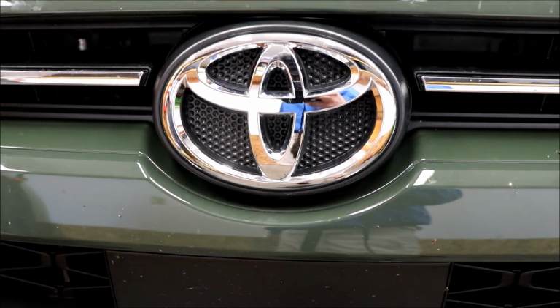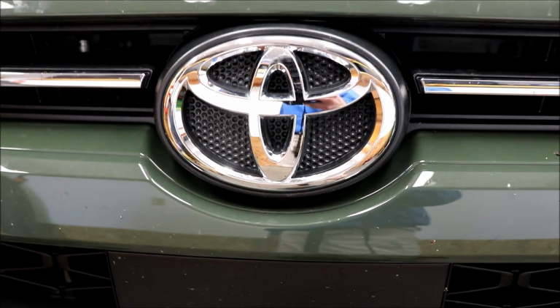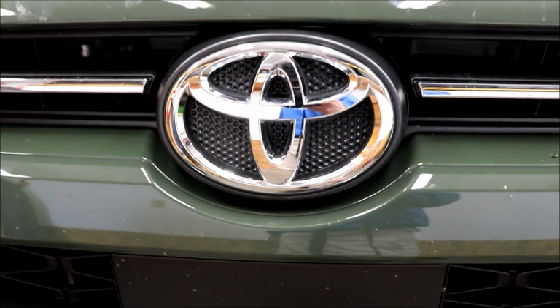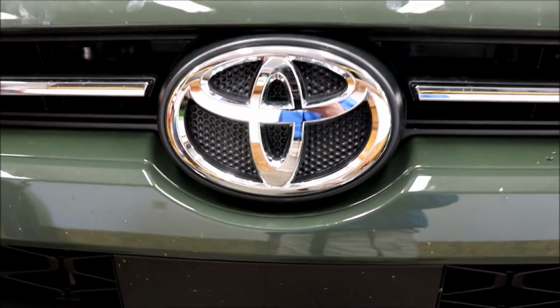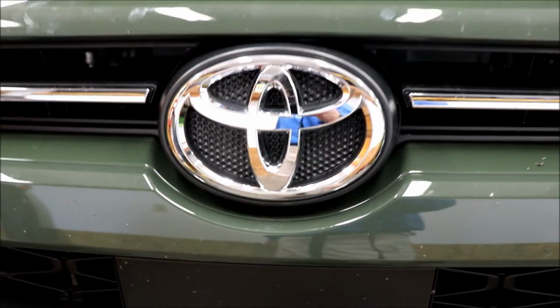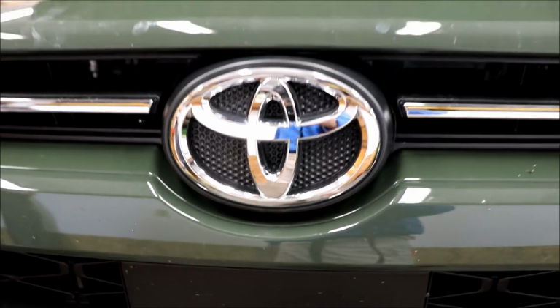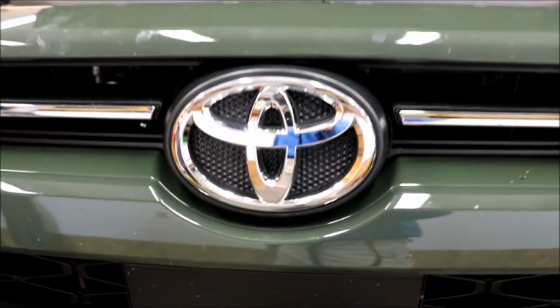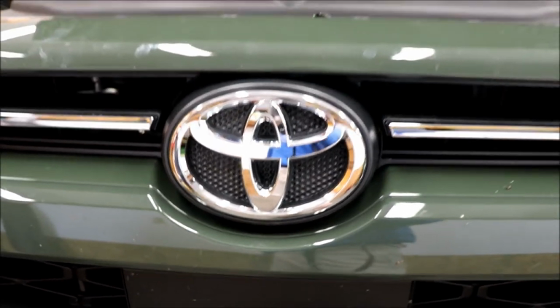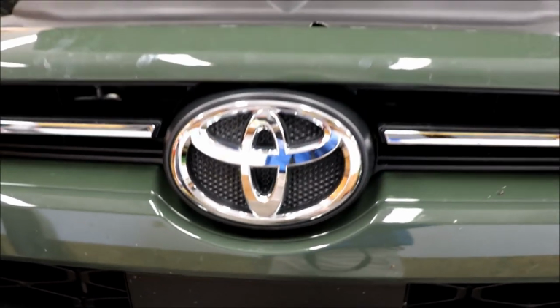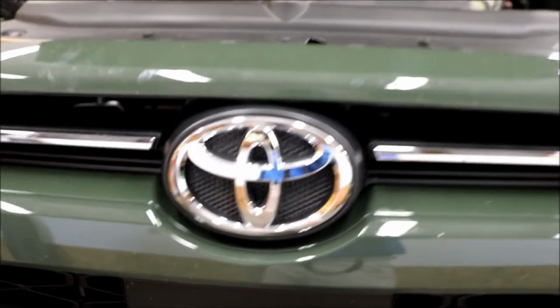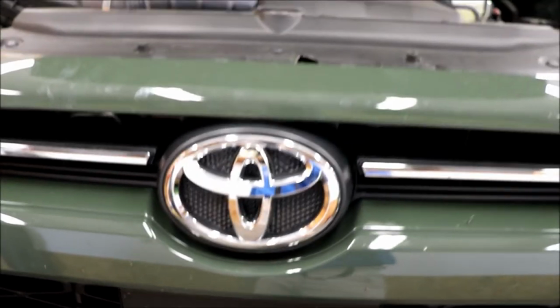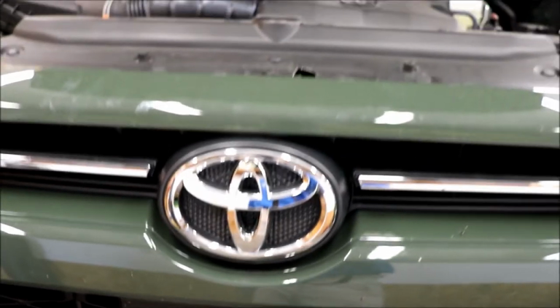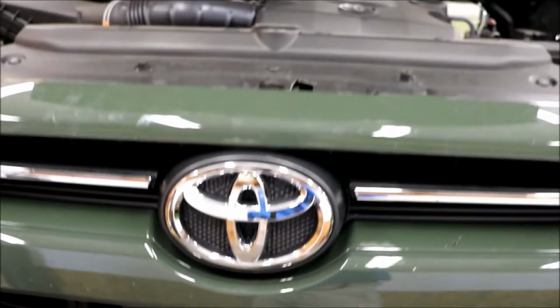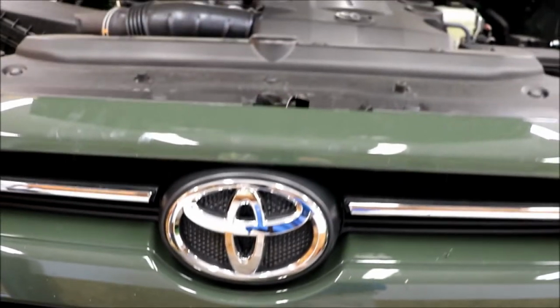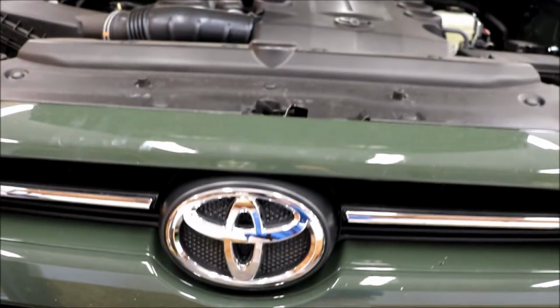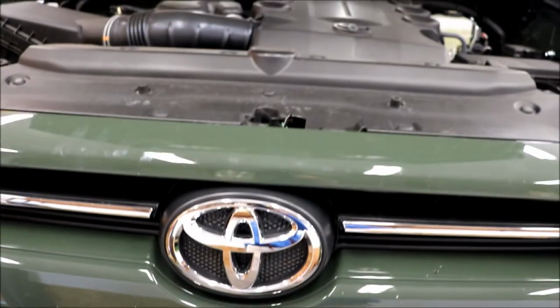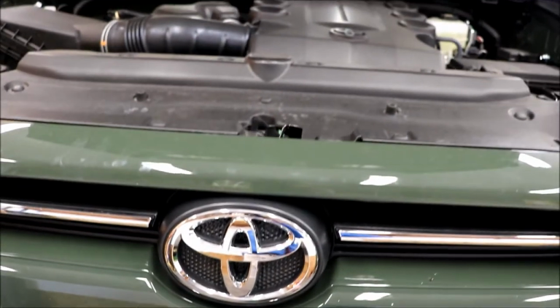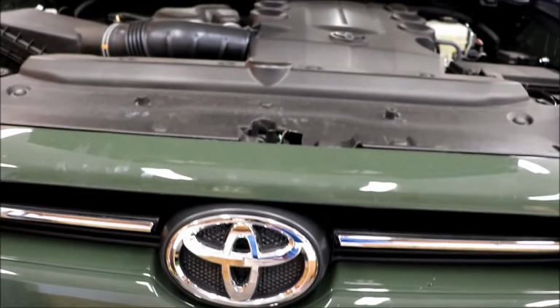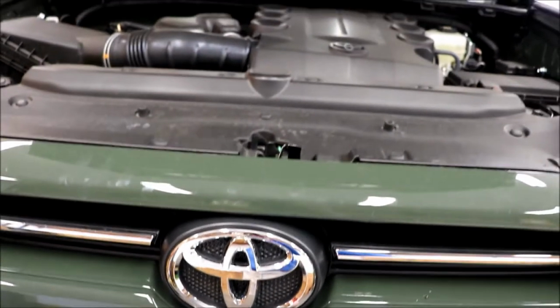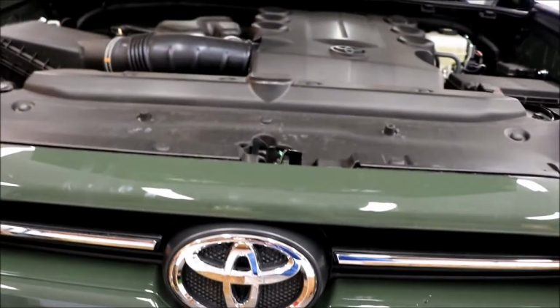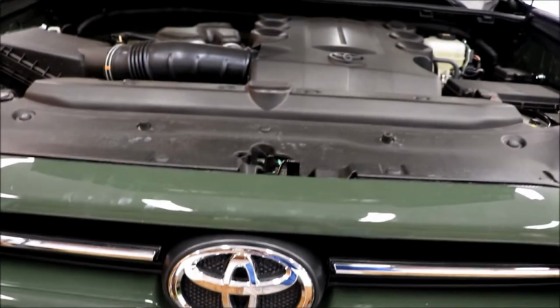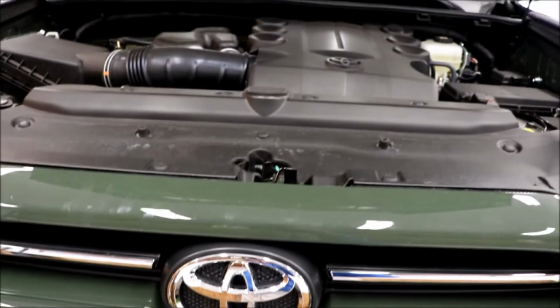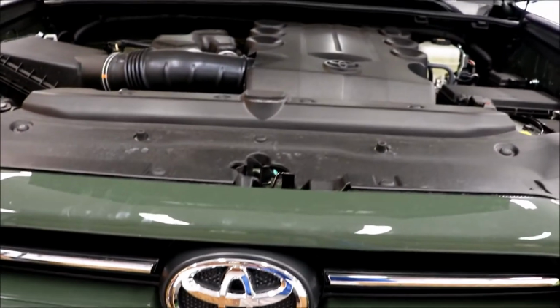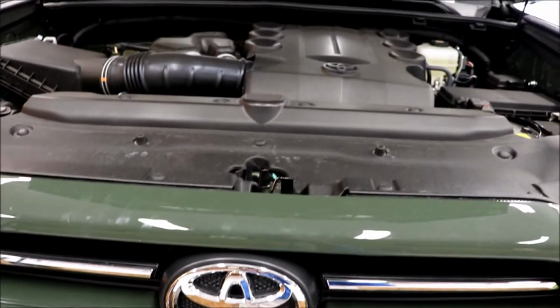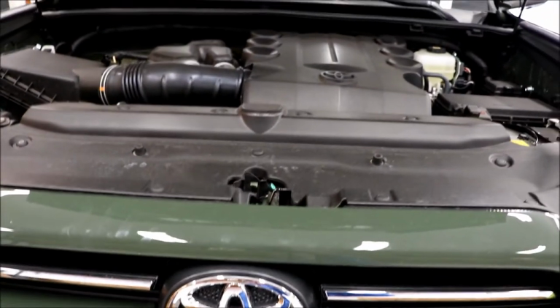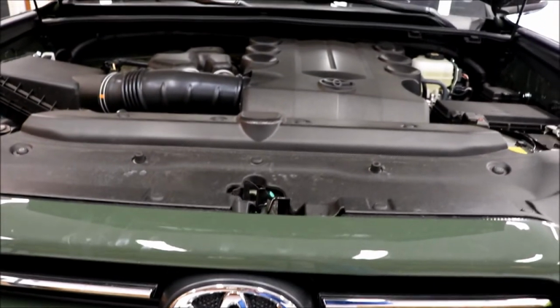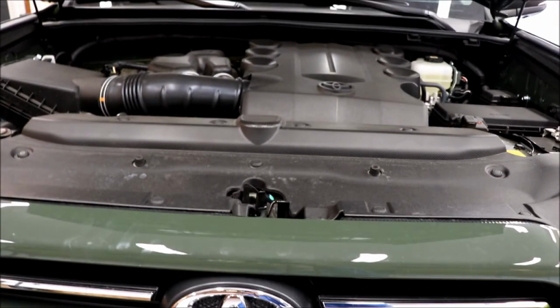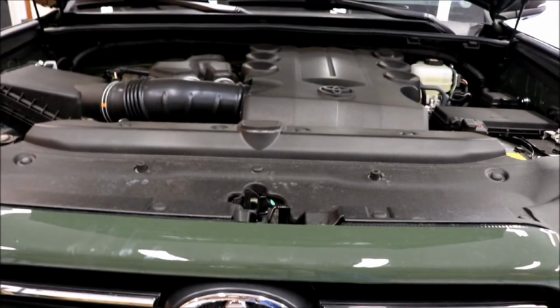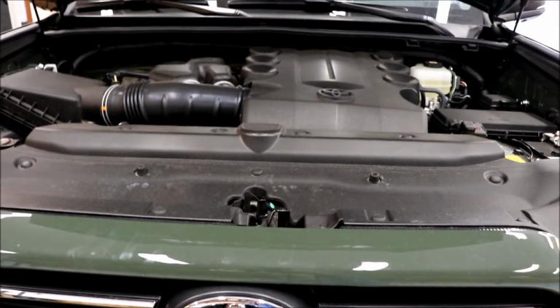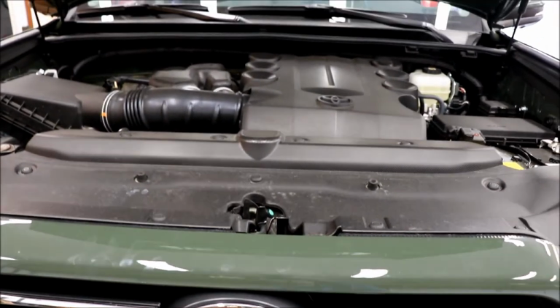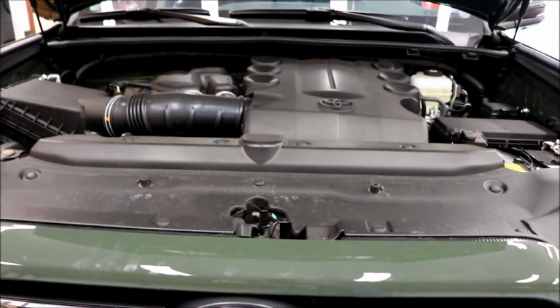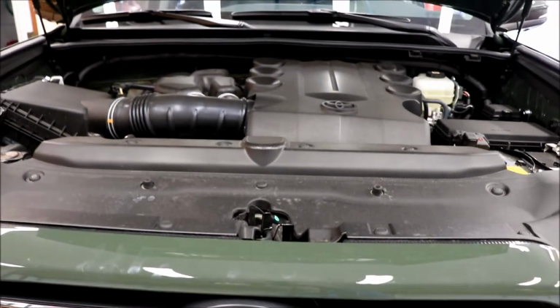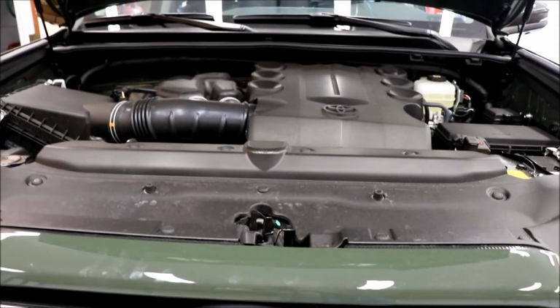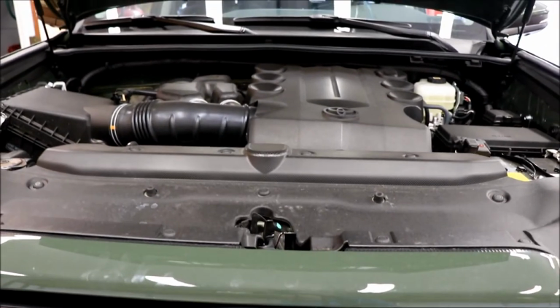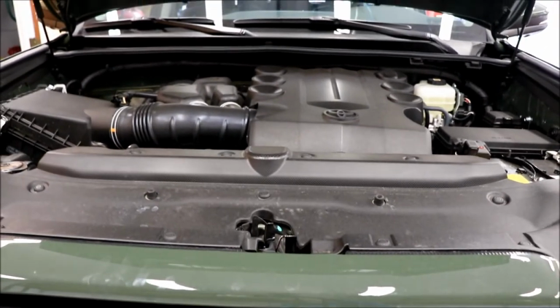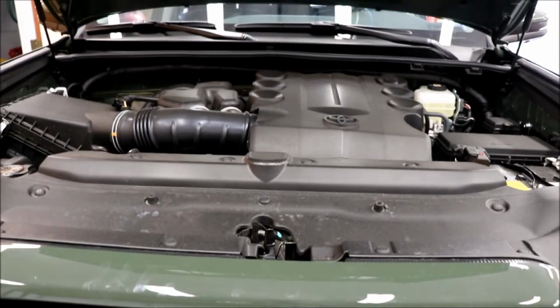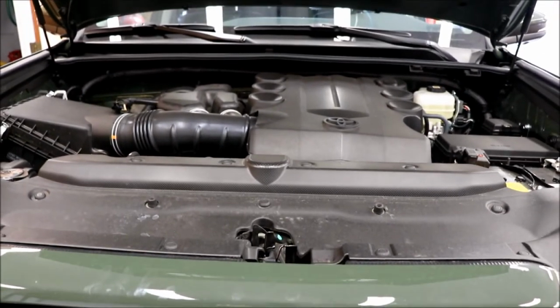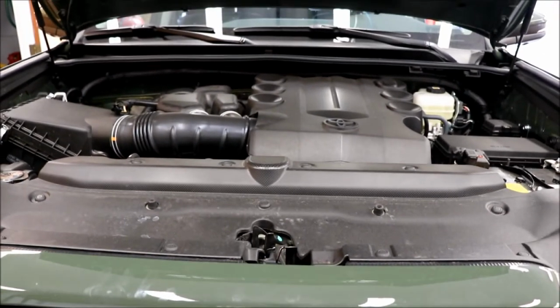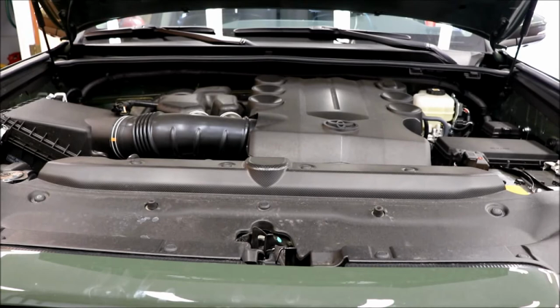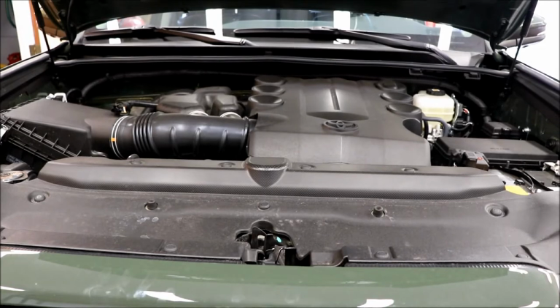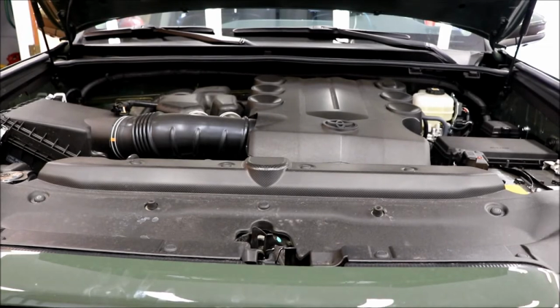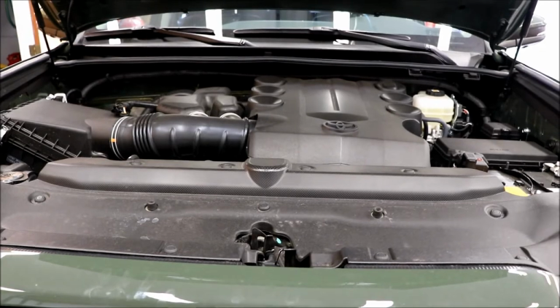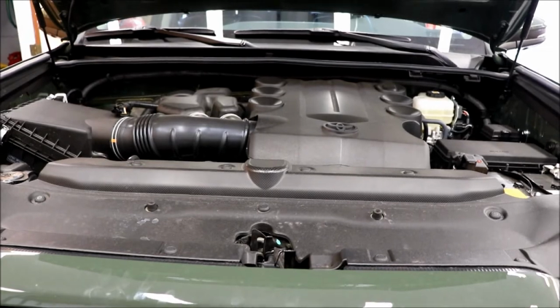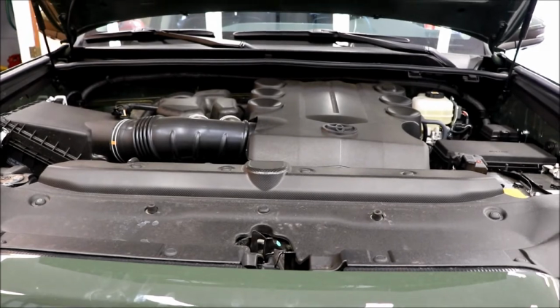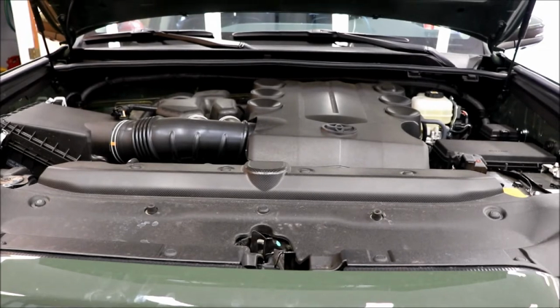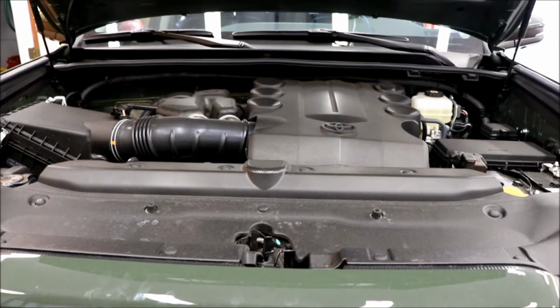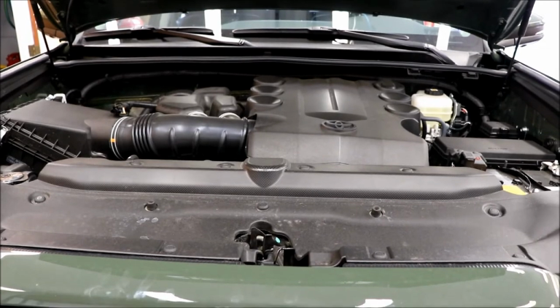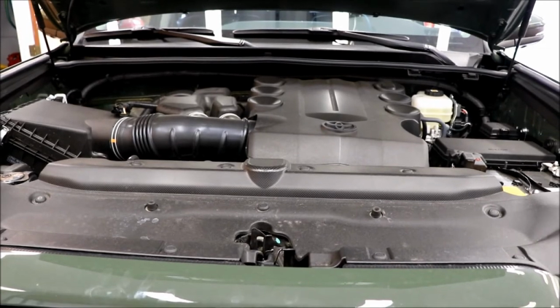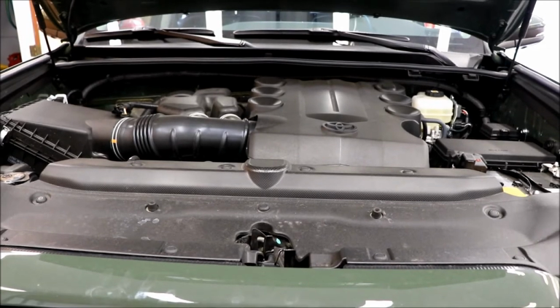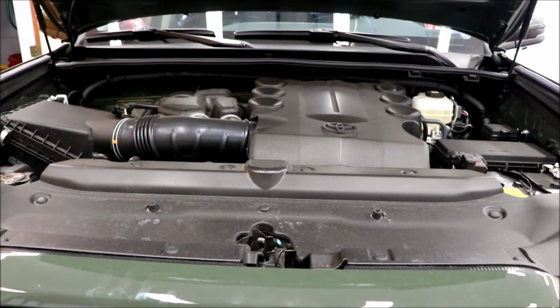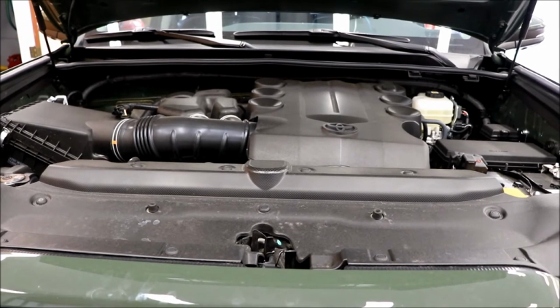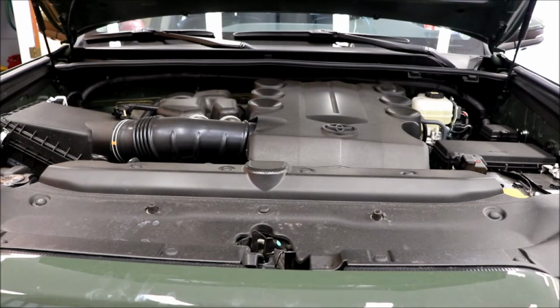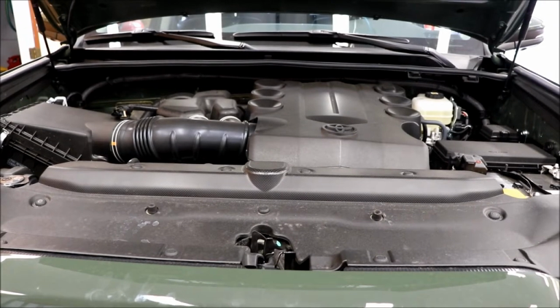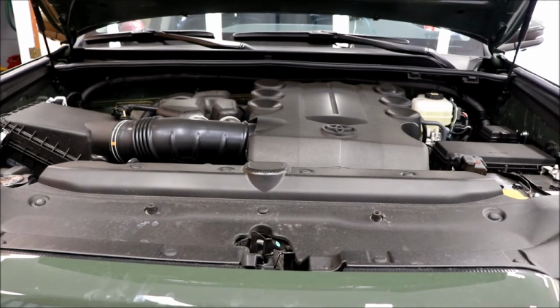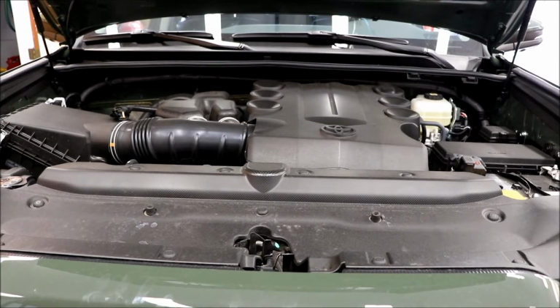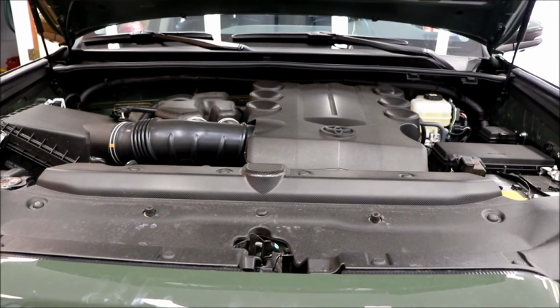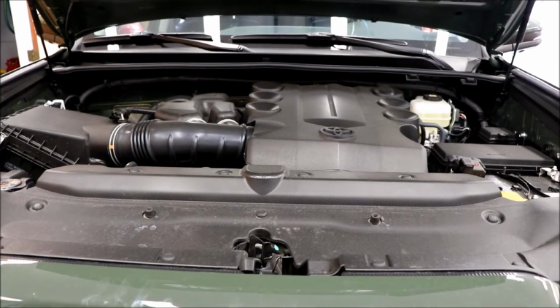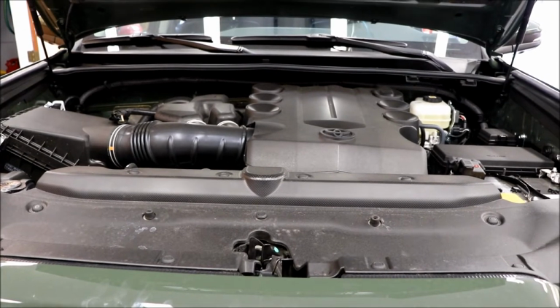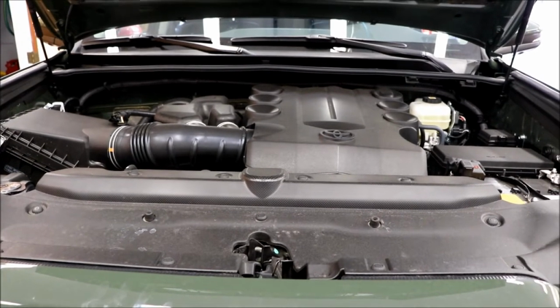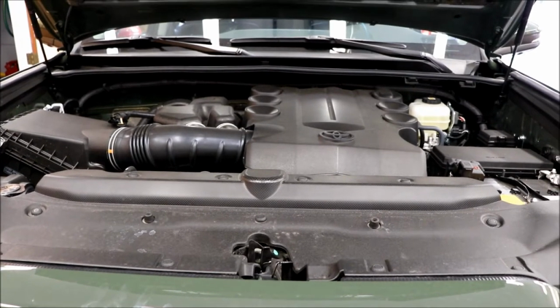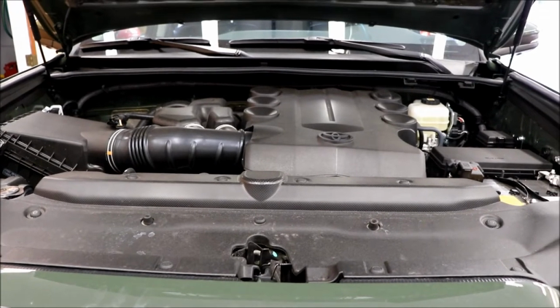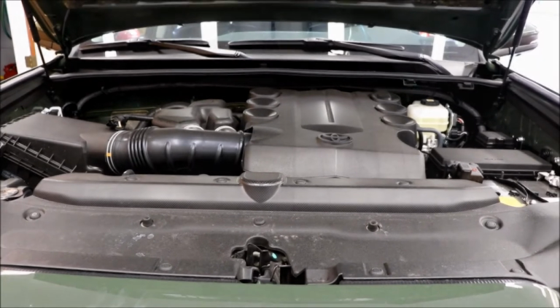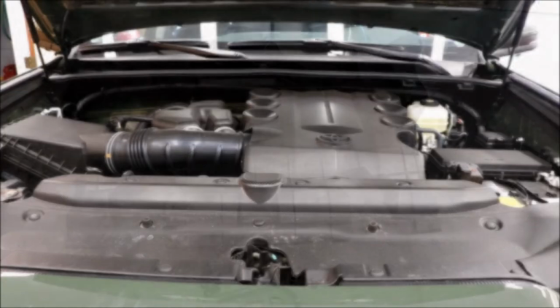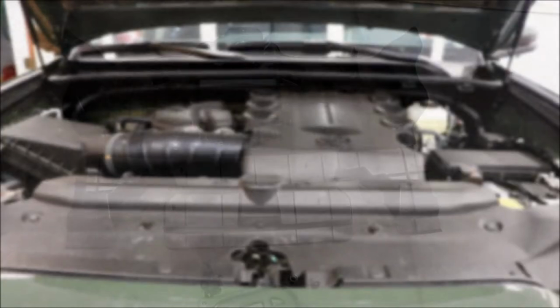We're going to do the first oil change on the 2022 Toyota 4Runner TRD Sport.